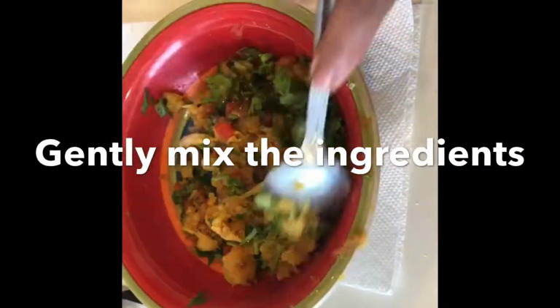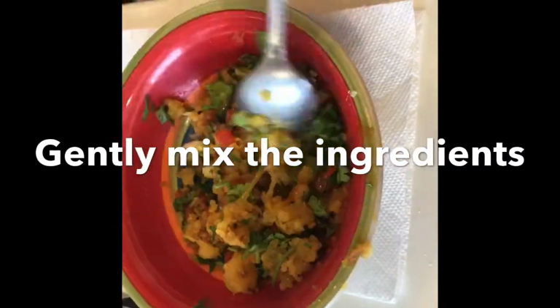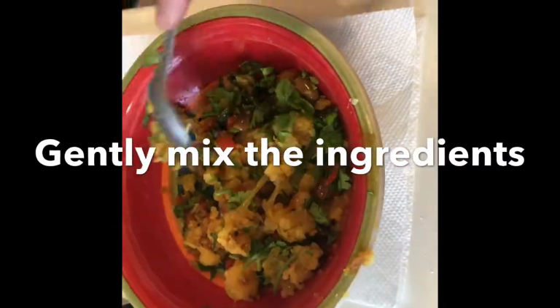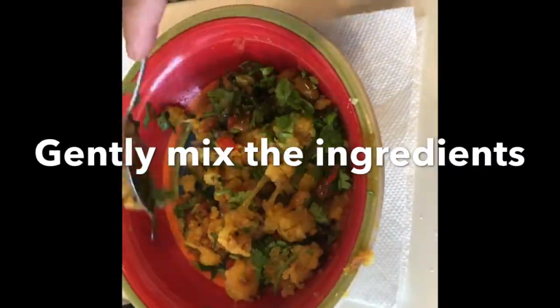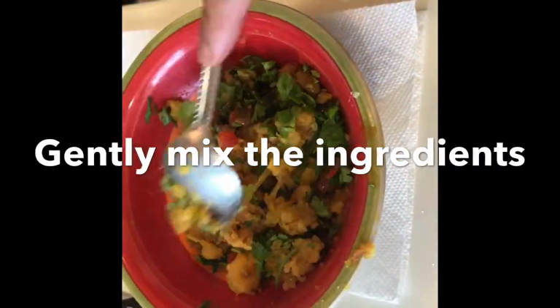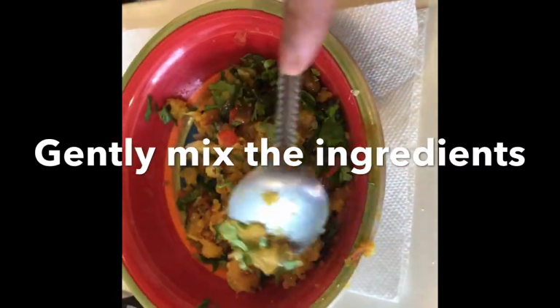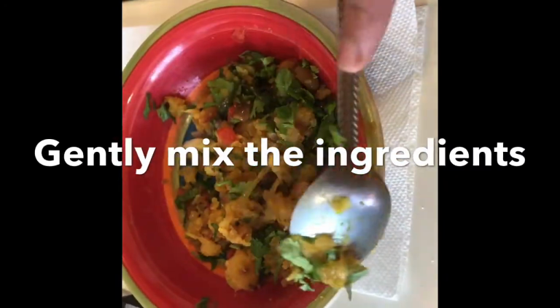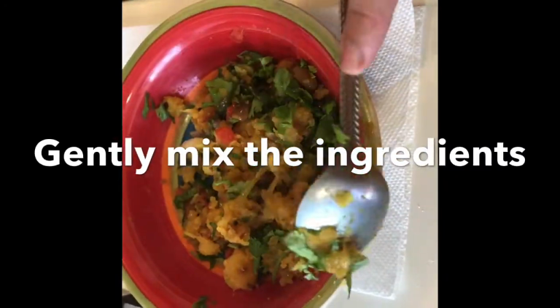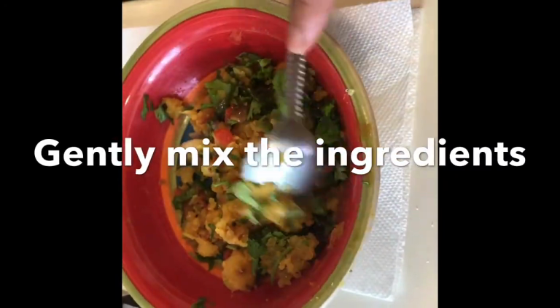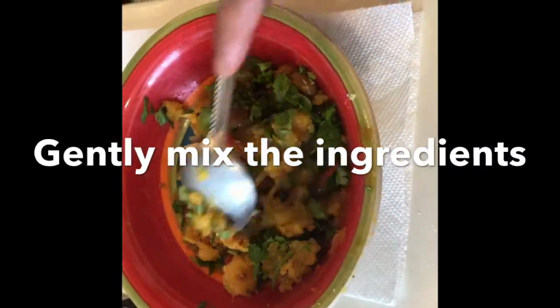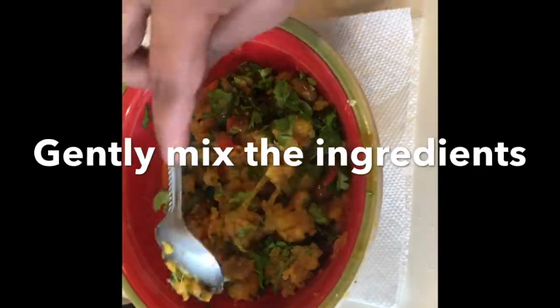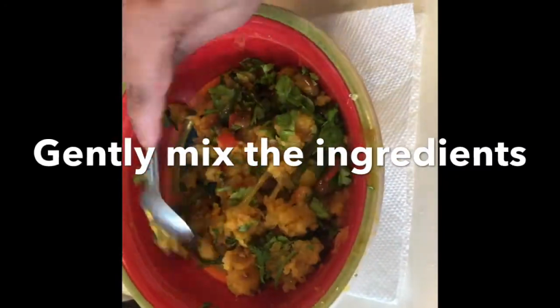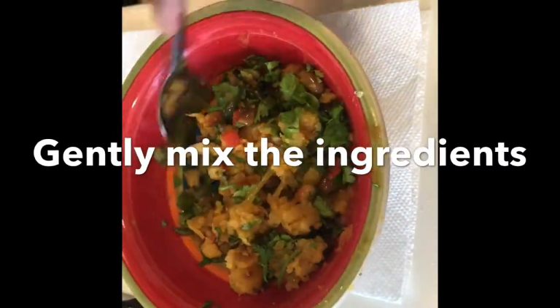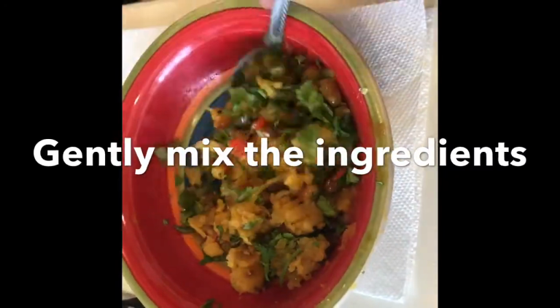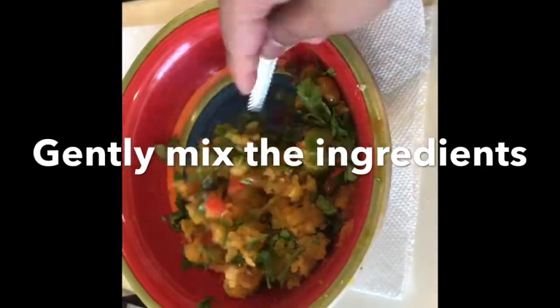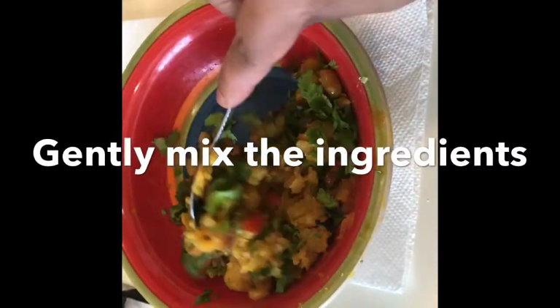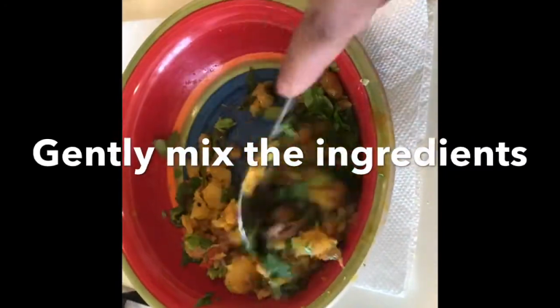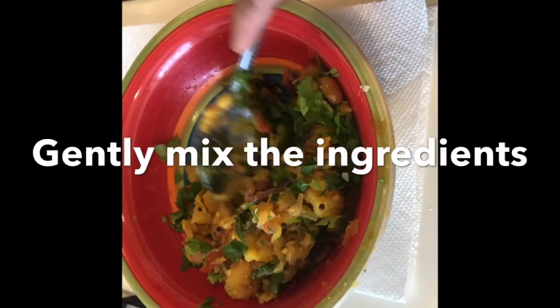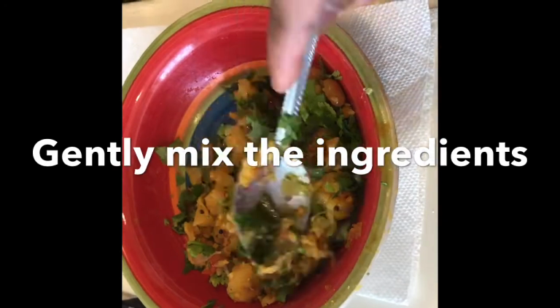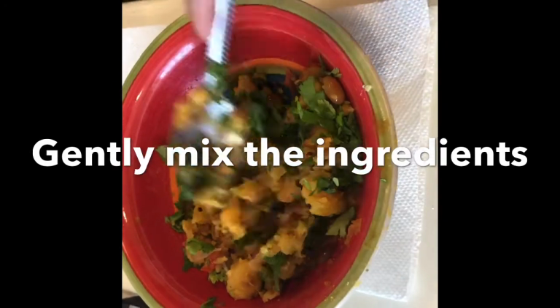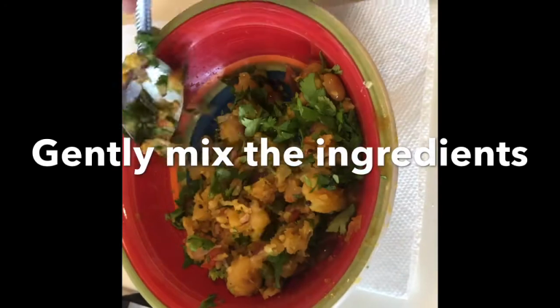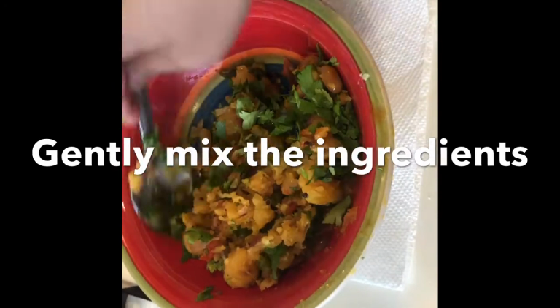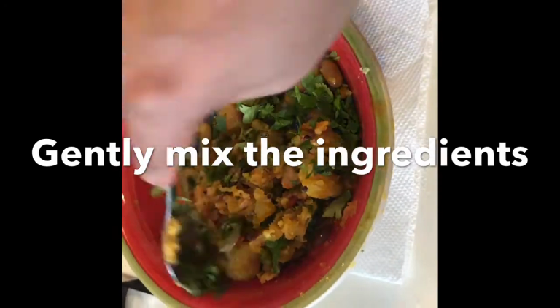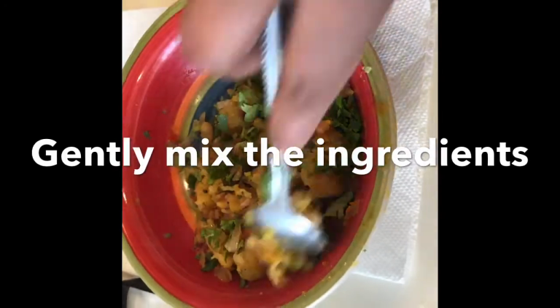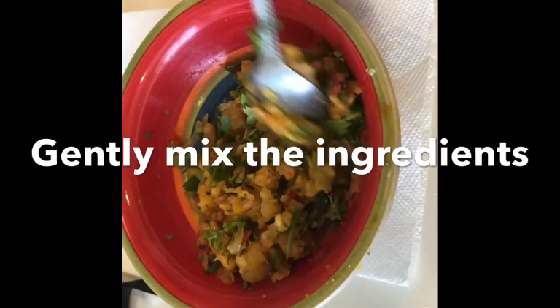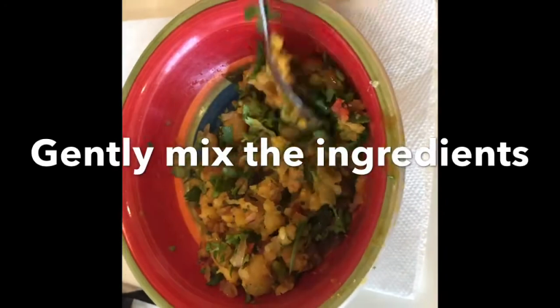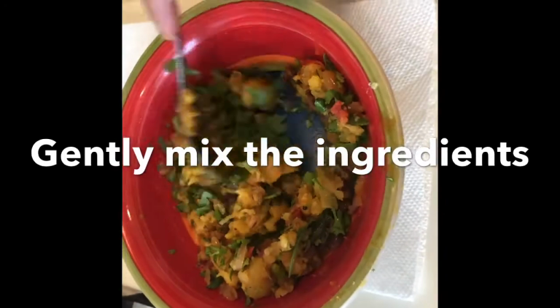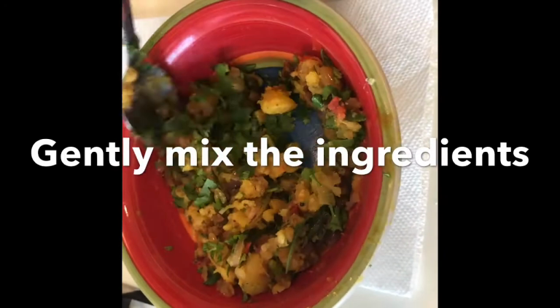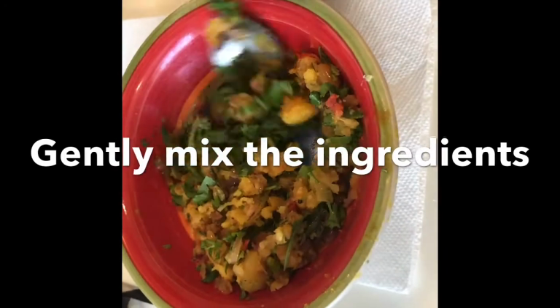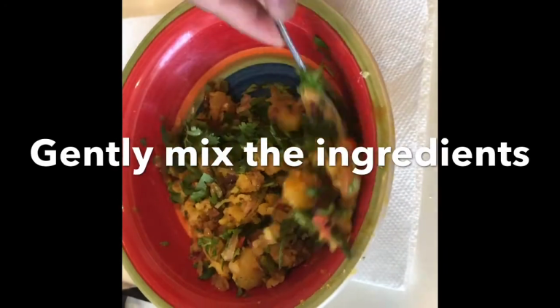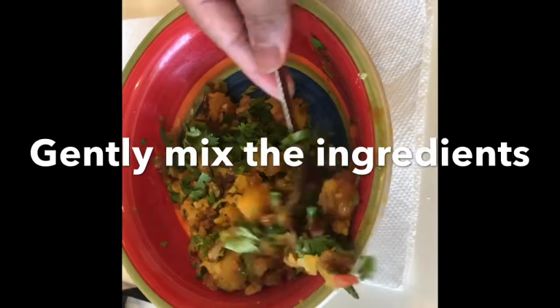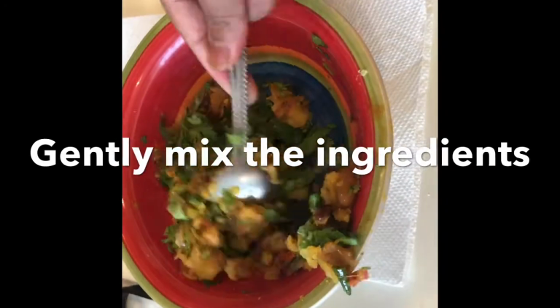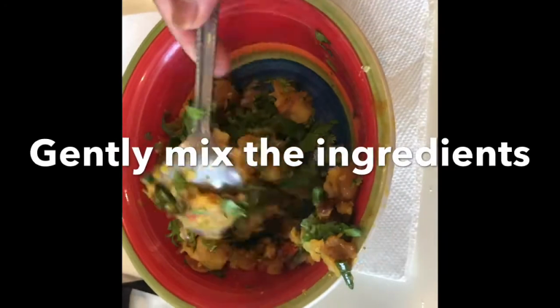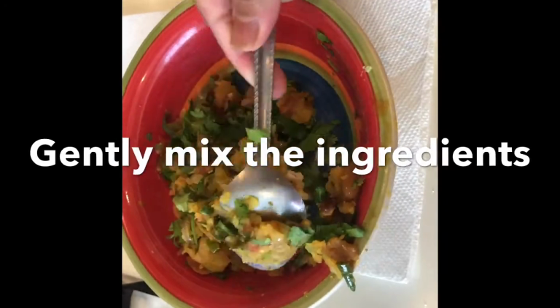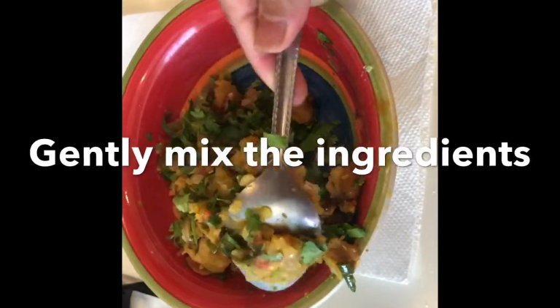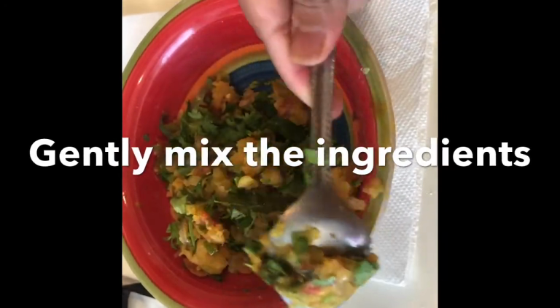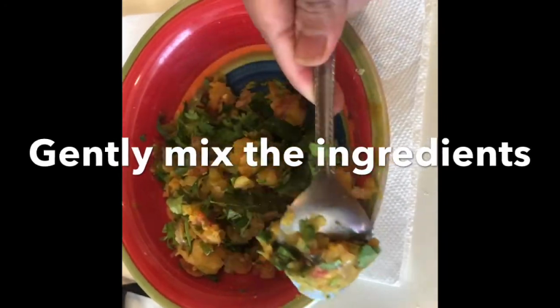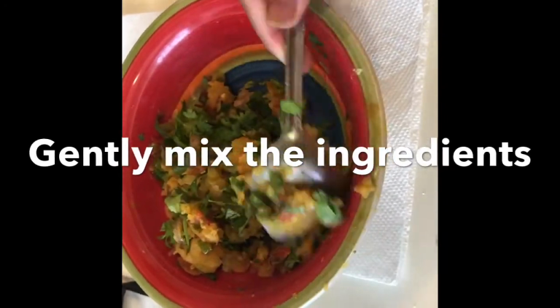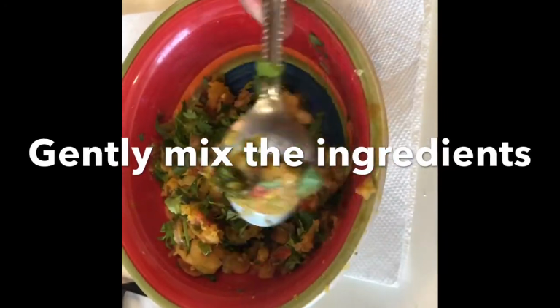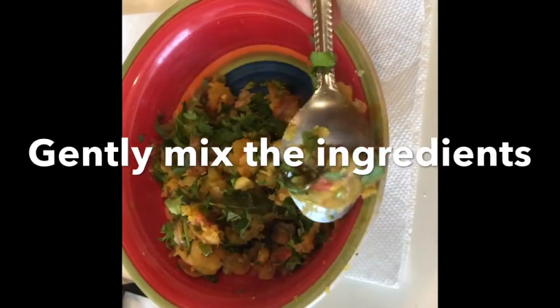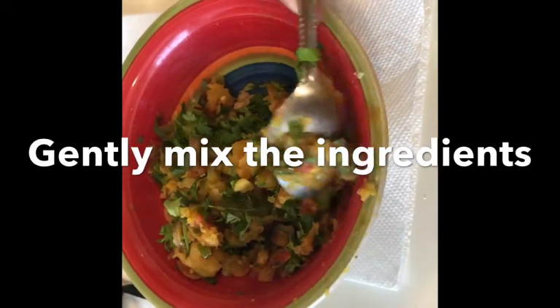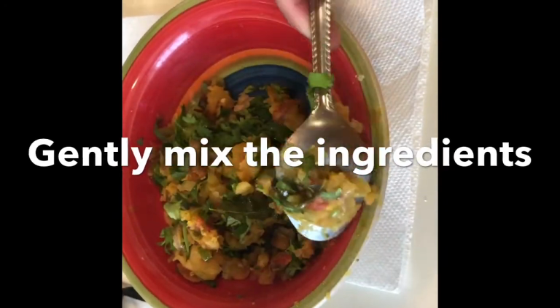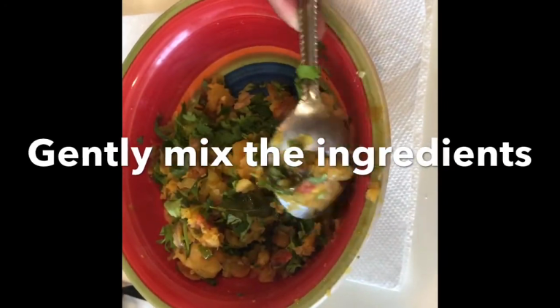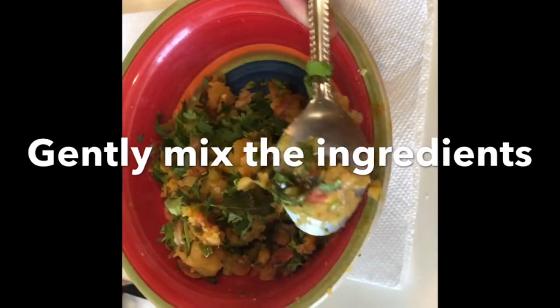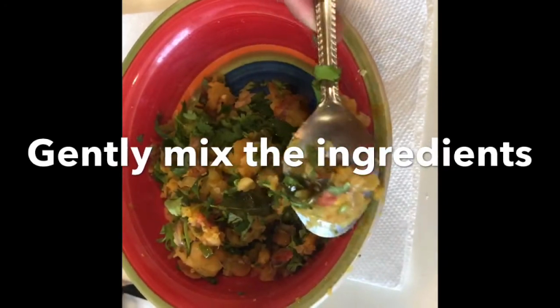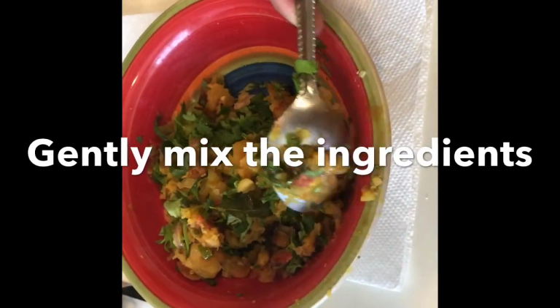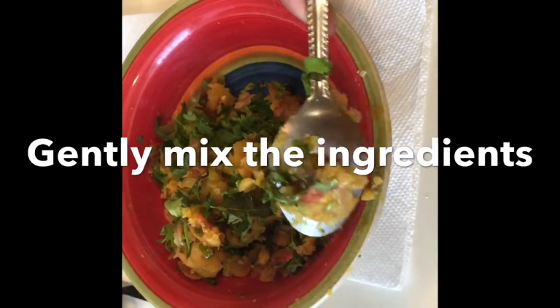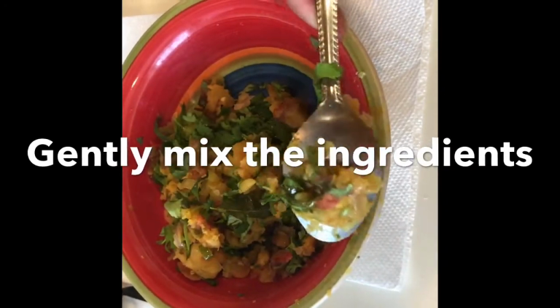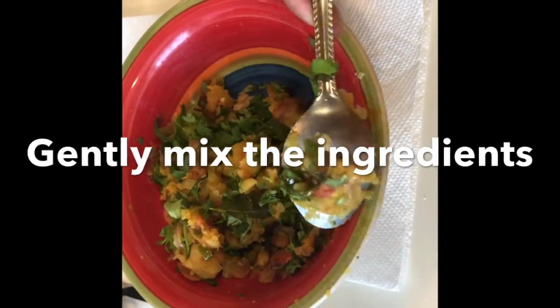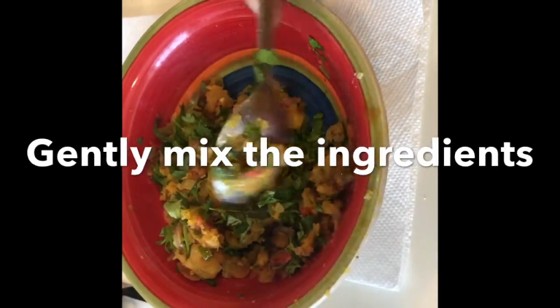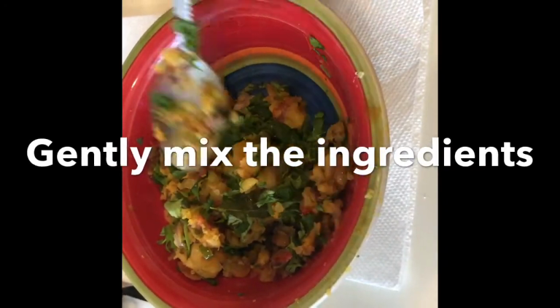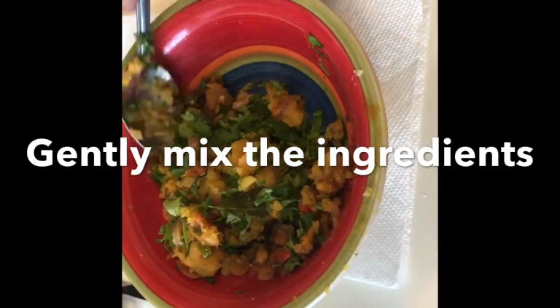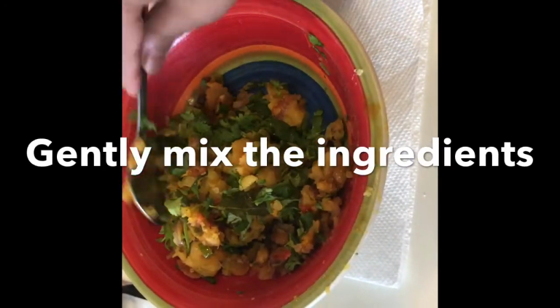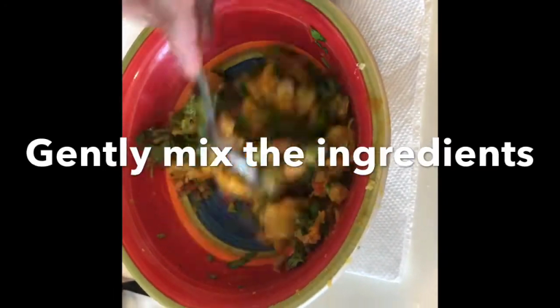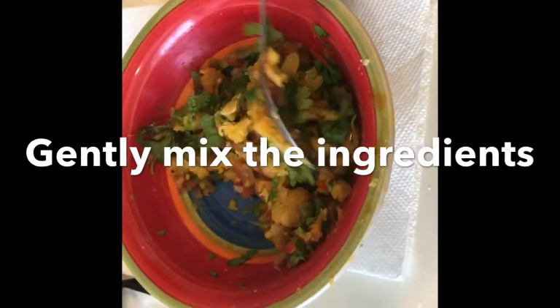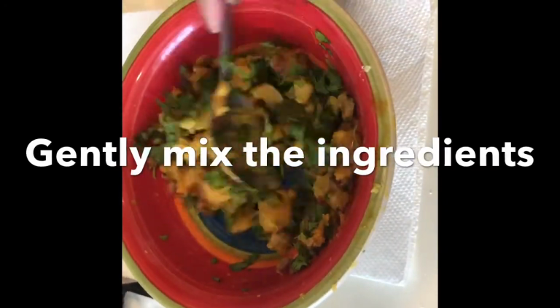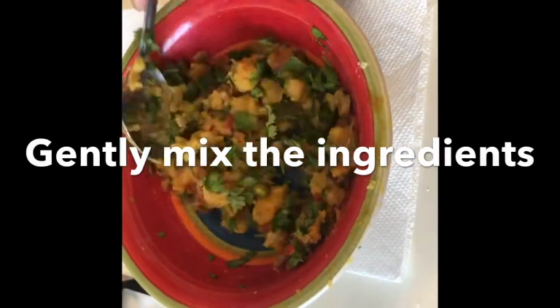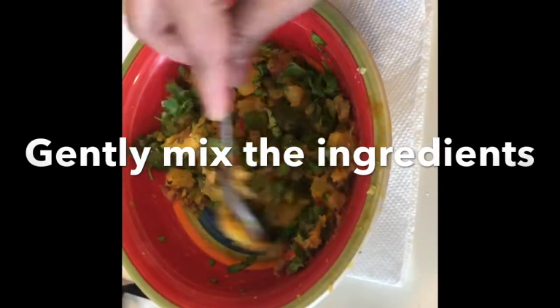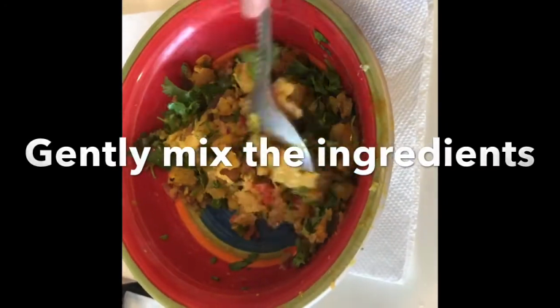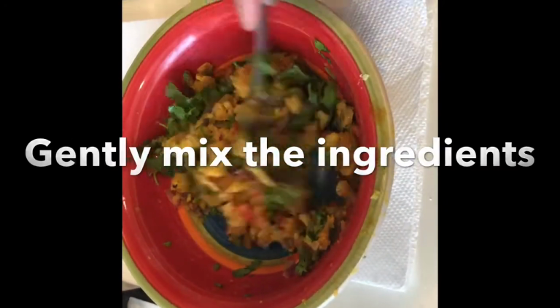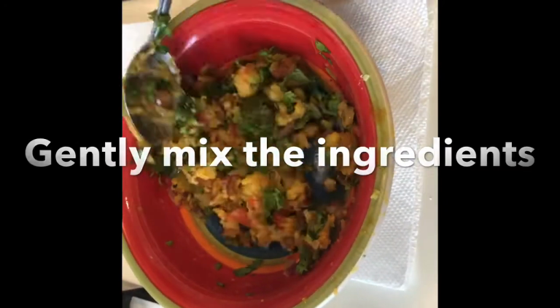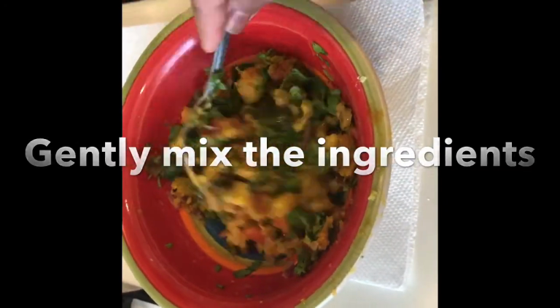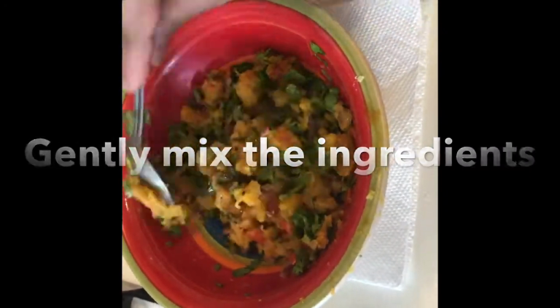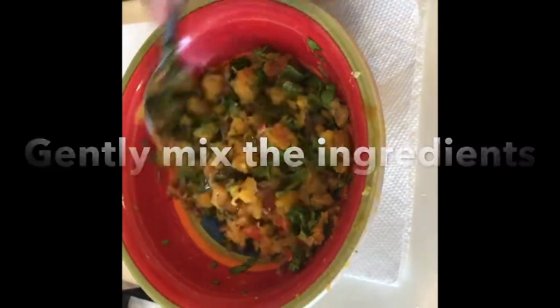I have a little onion and tomato. I will mix it well.